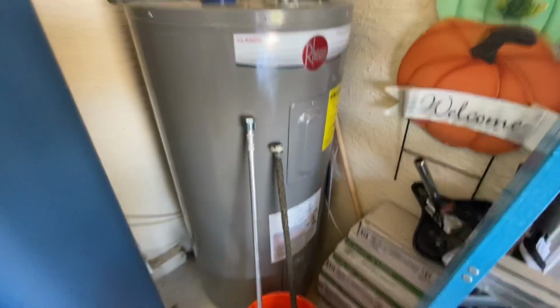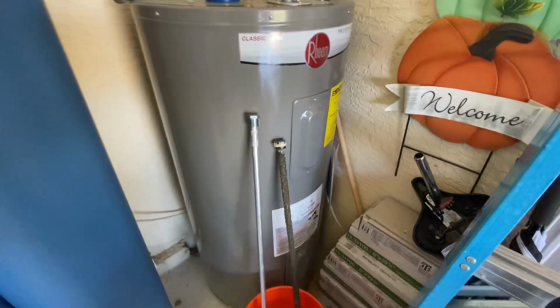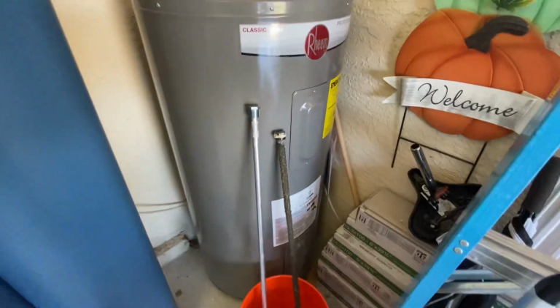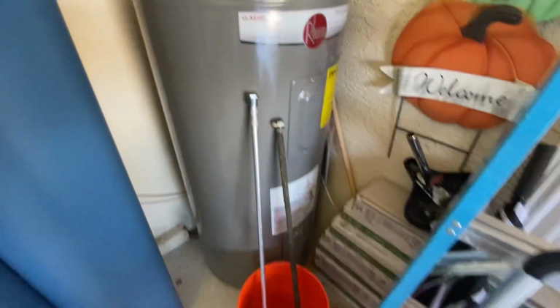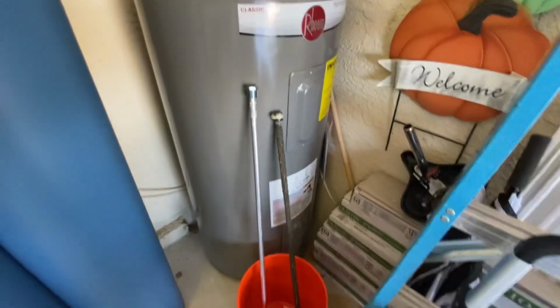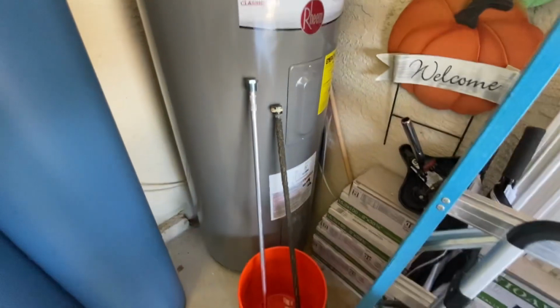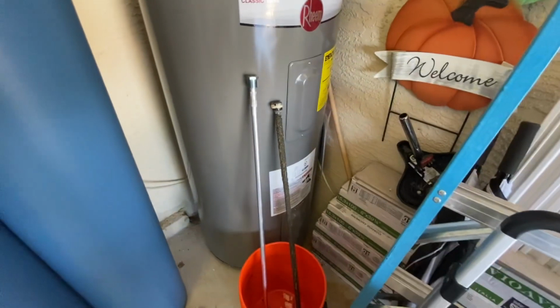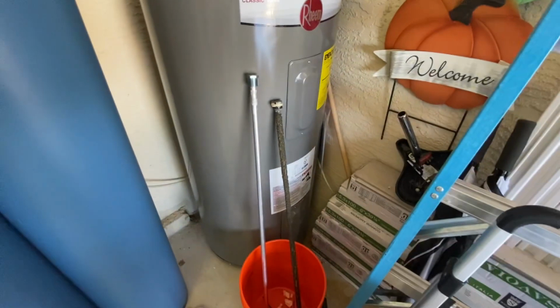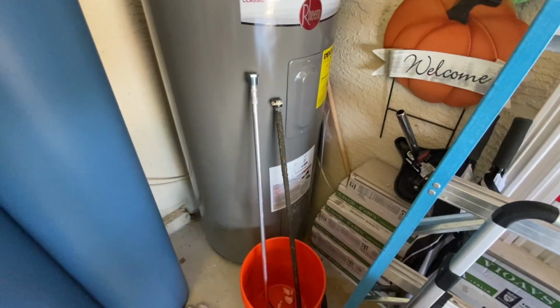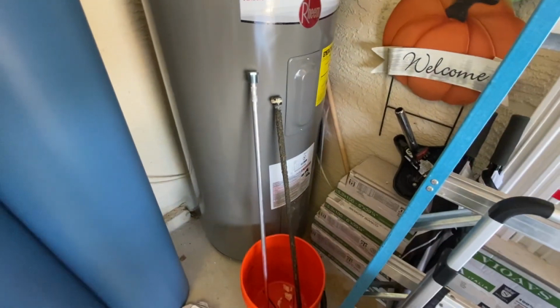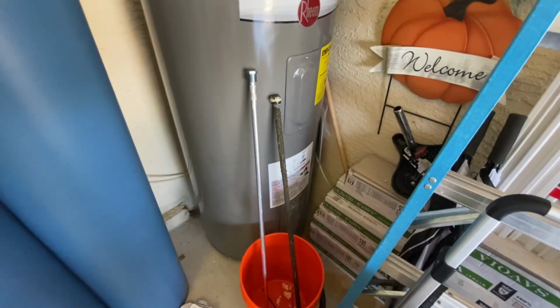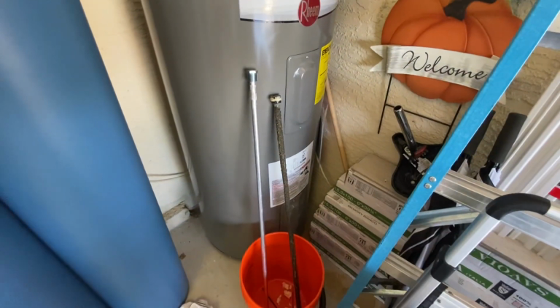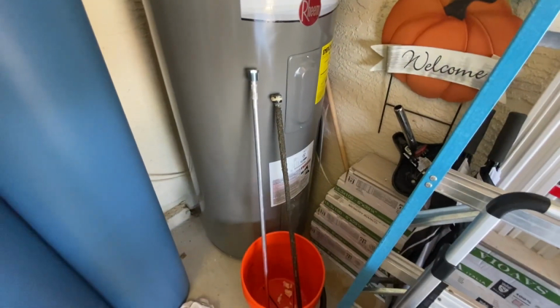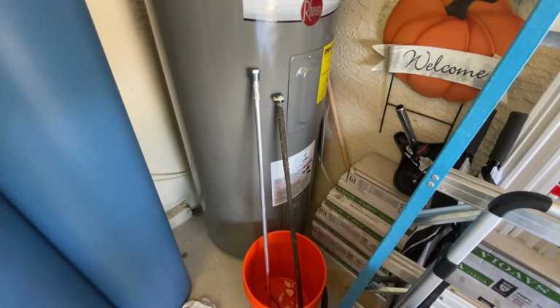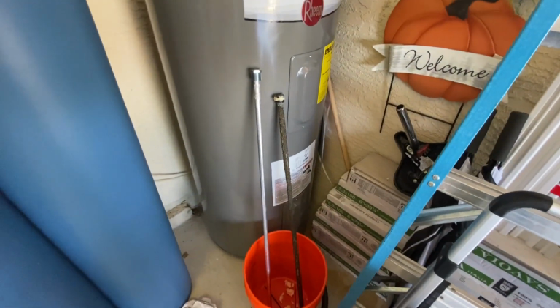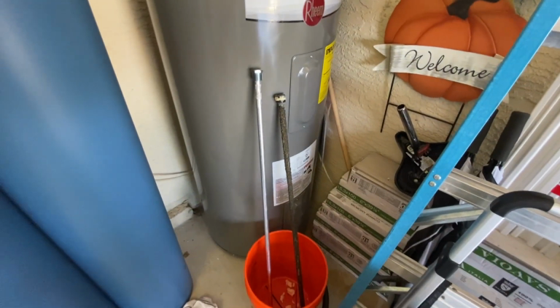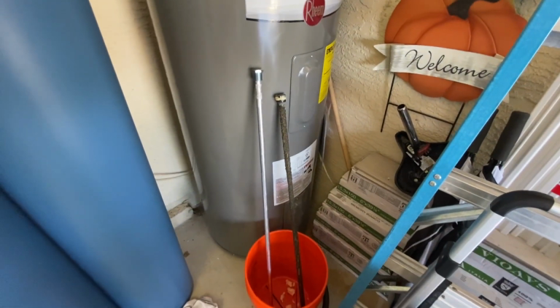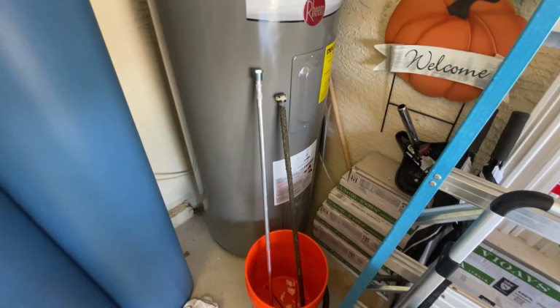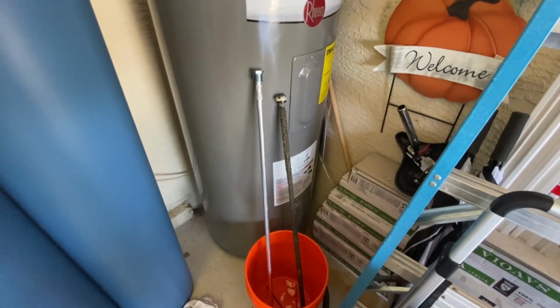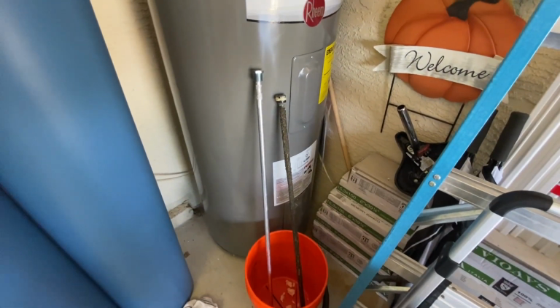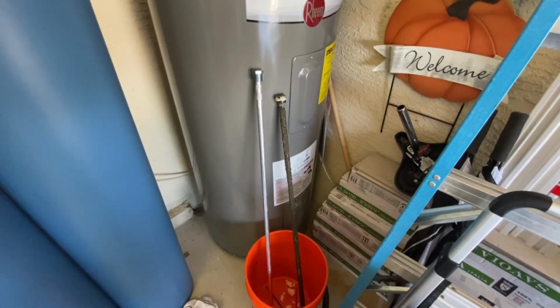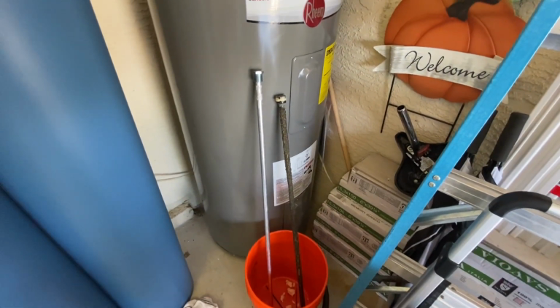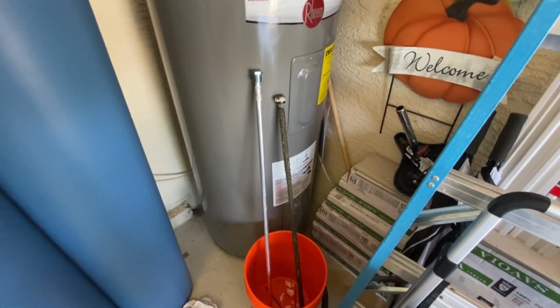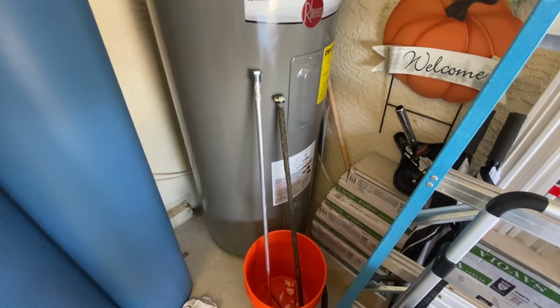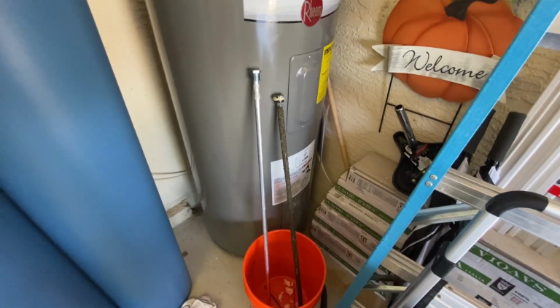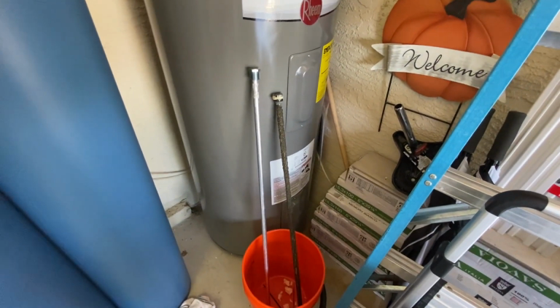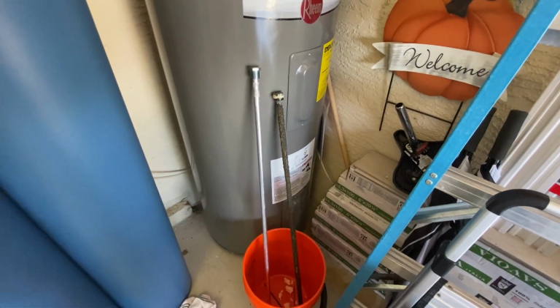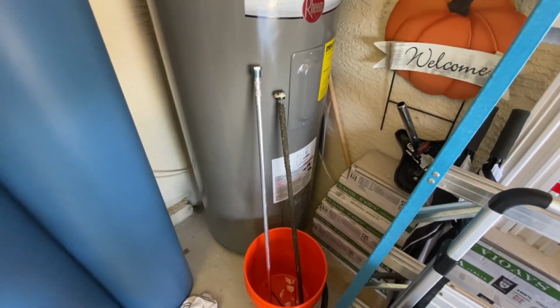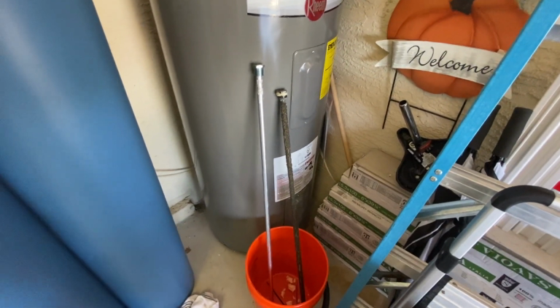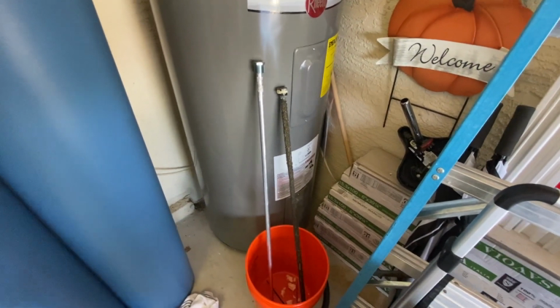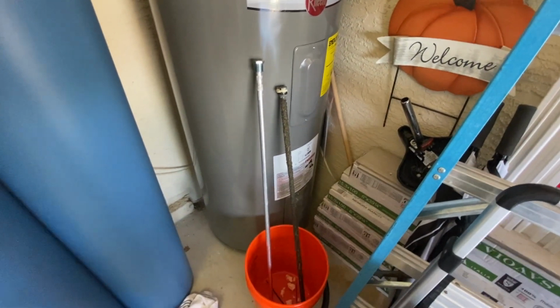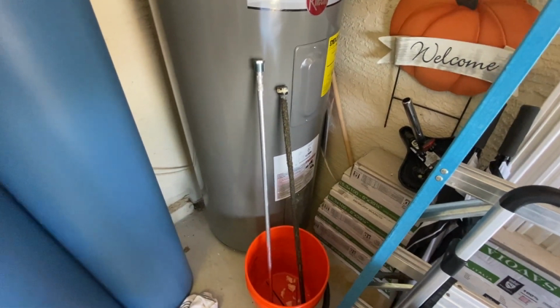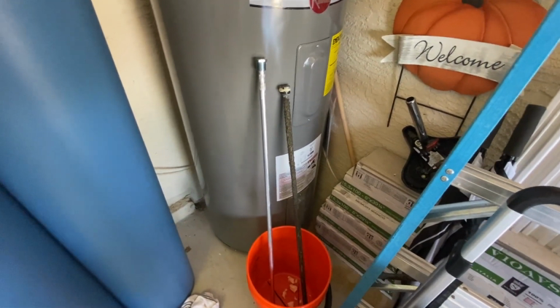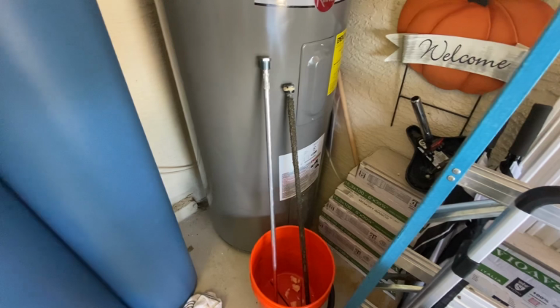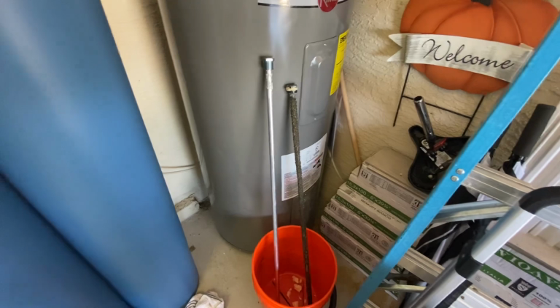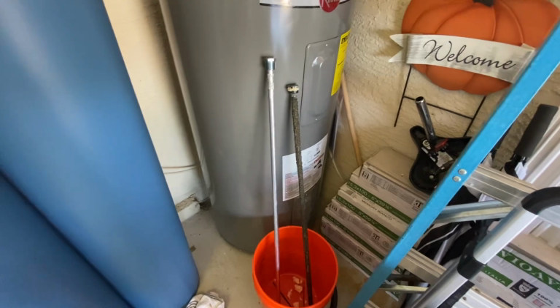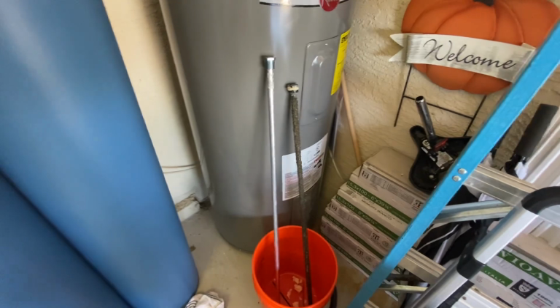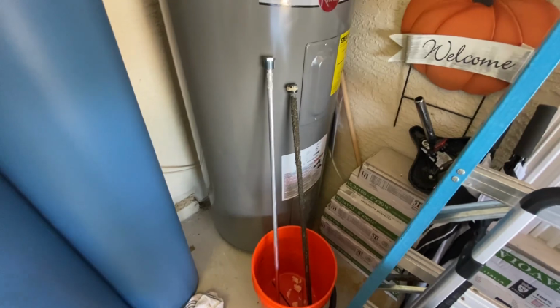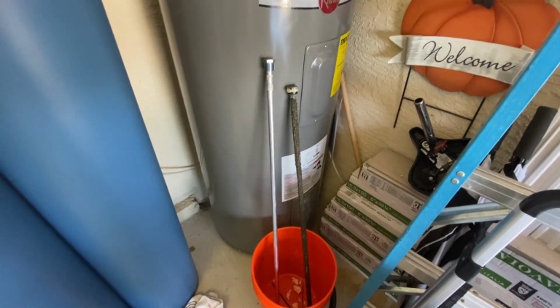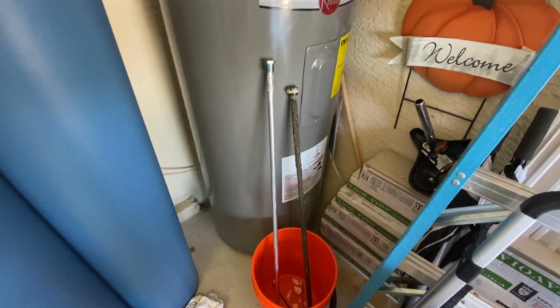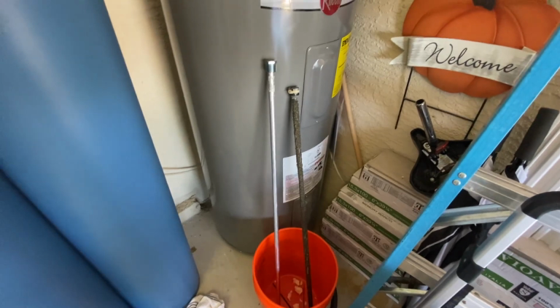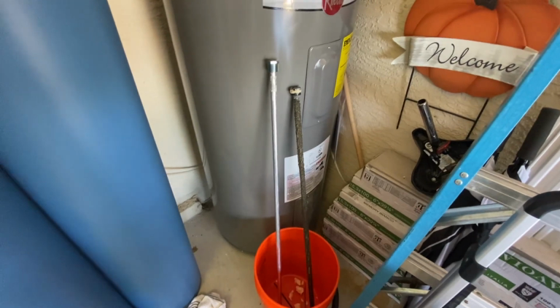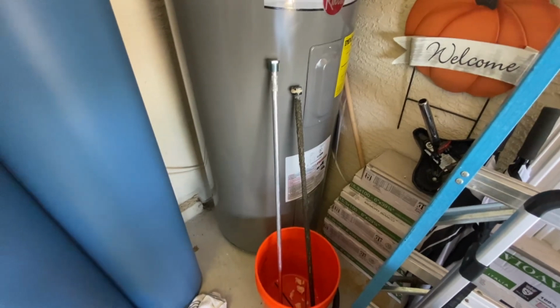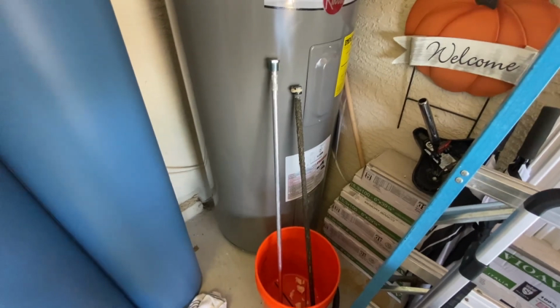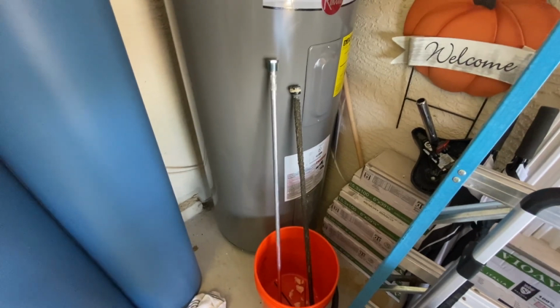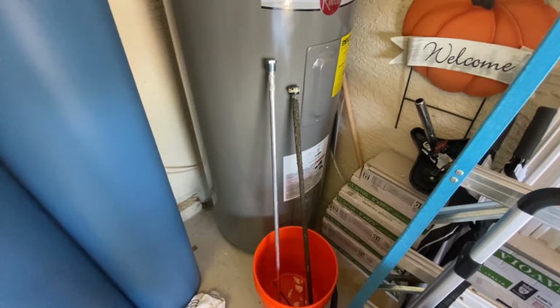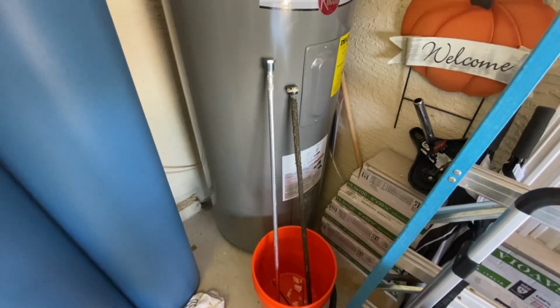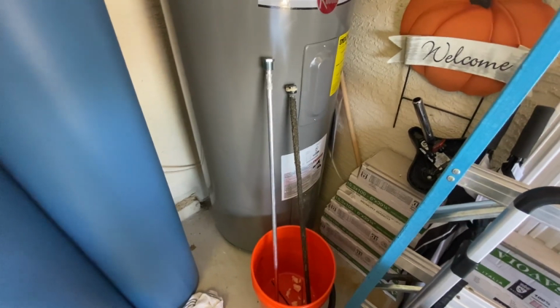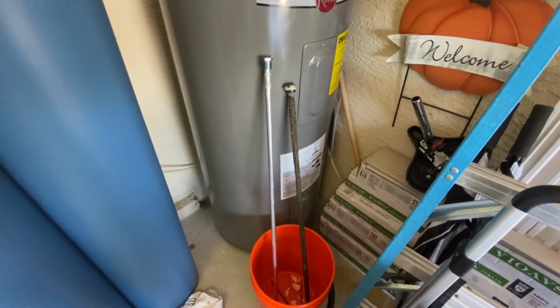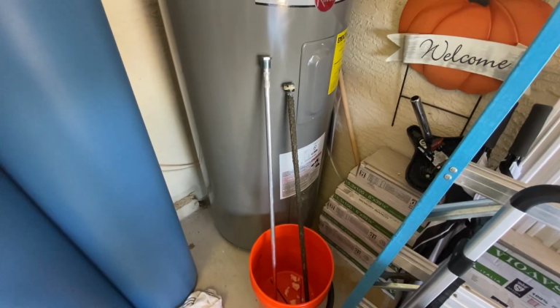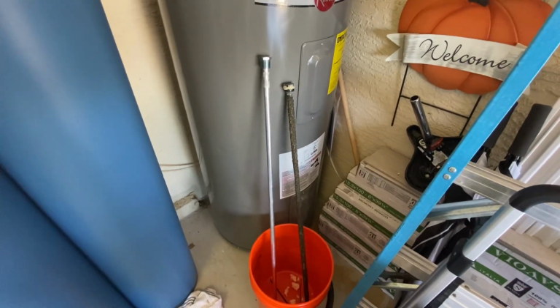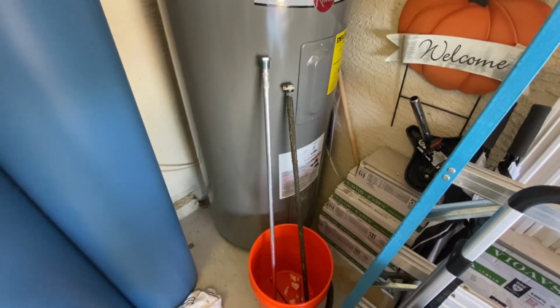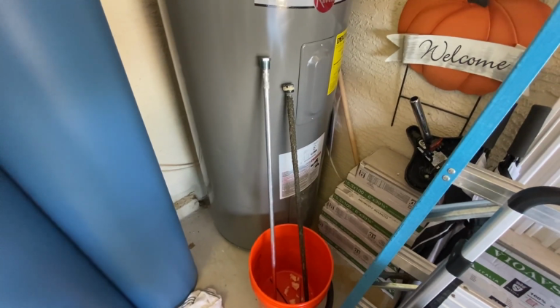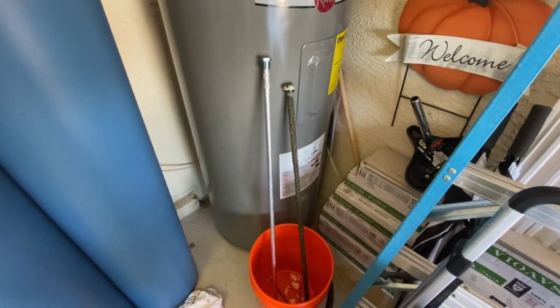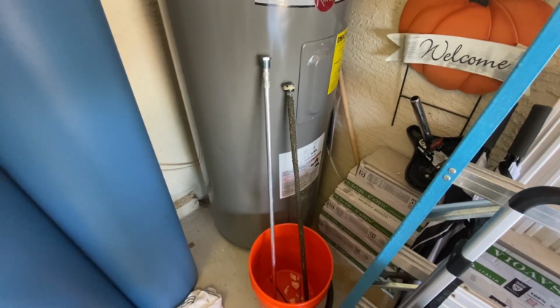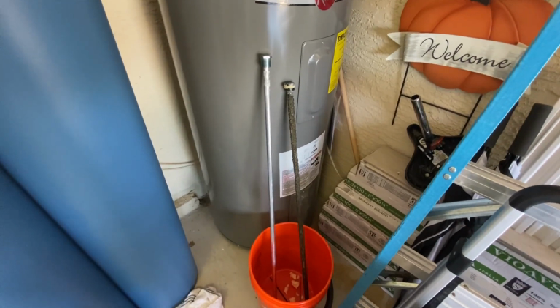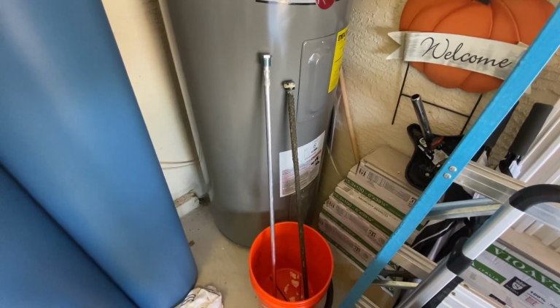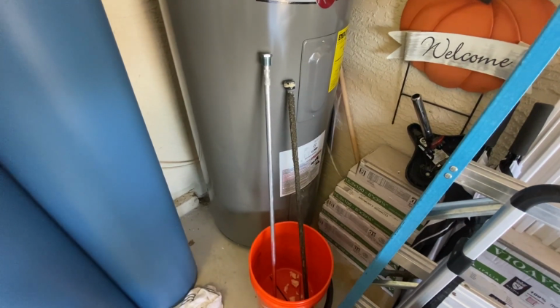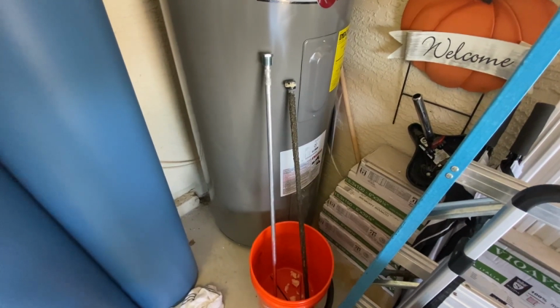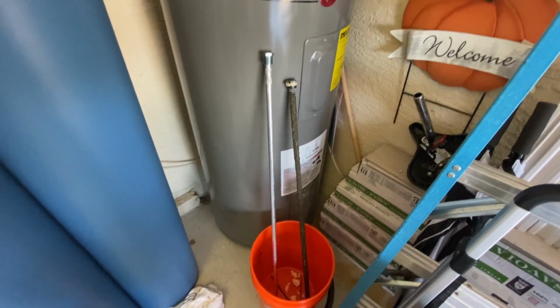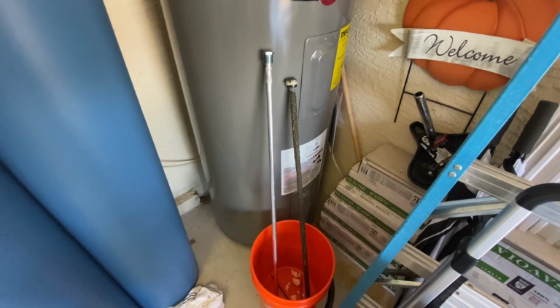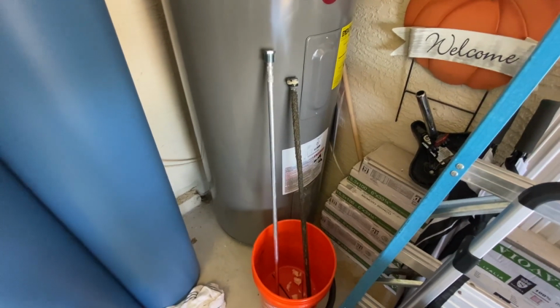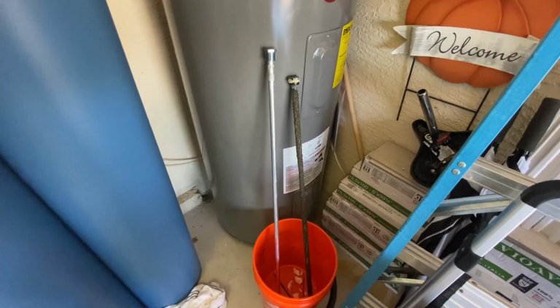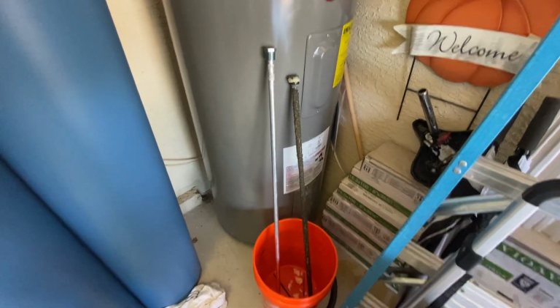Hi everyone, this is JJ with Merritt Plumbing in Sarasota, Florida. Just doing a quick video today about anode rods on your water heaters.